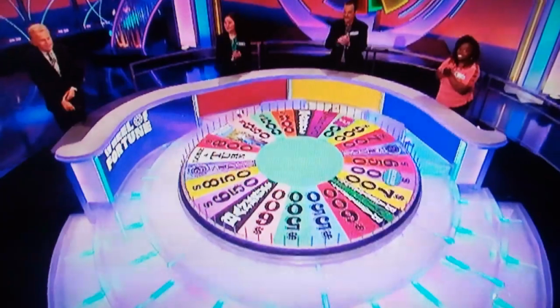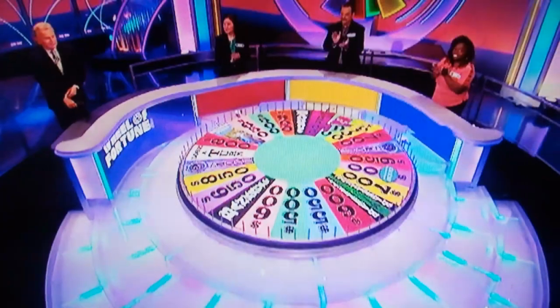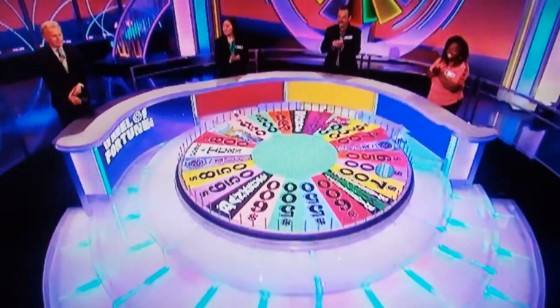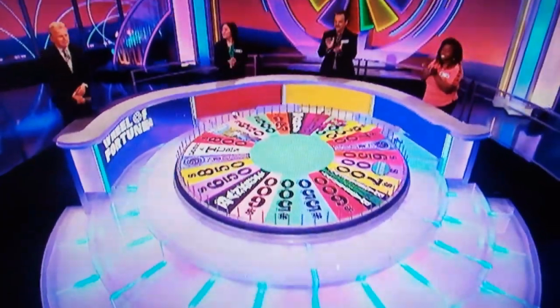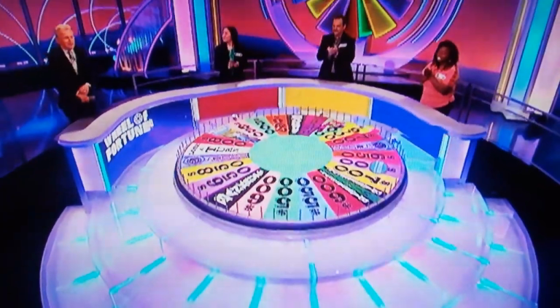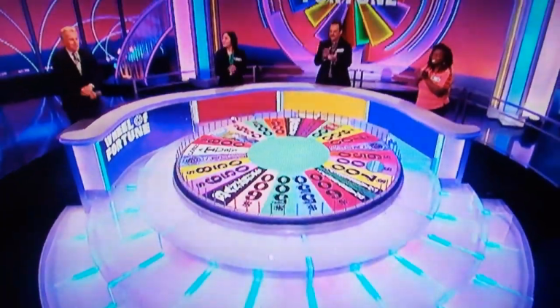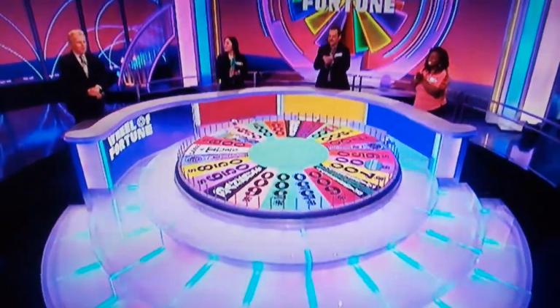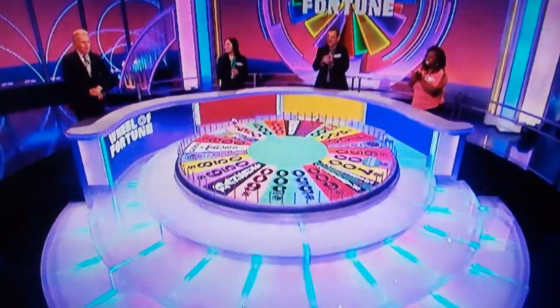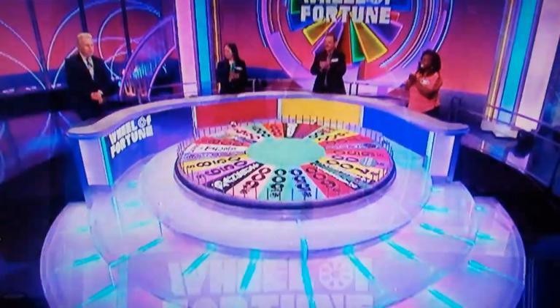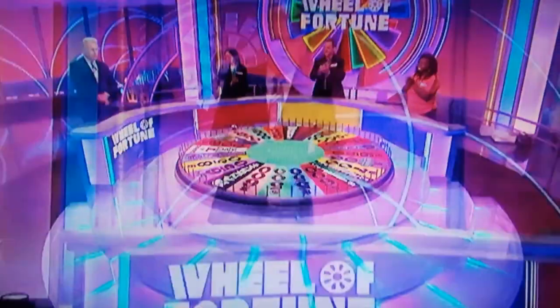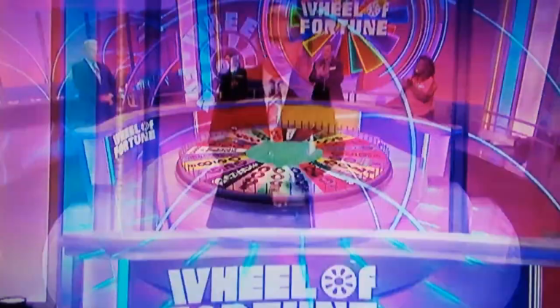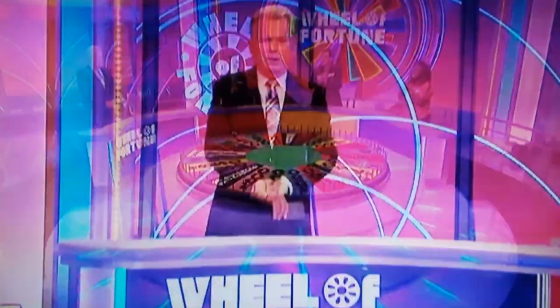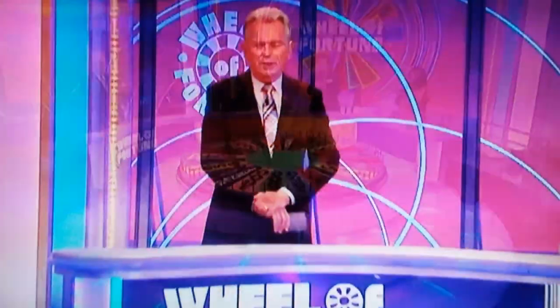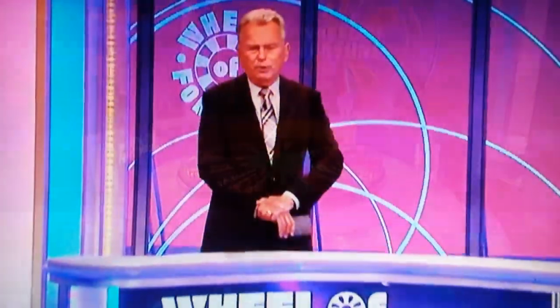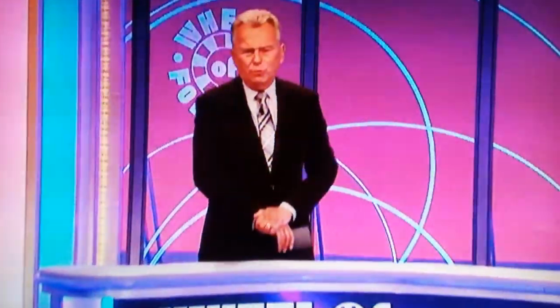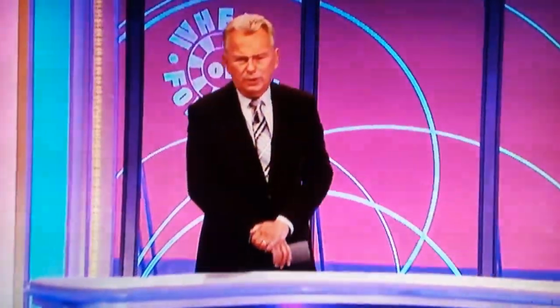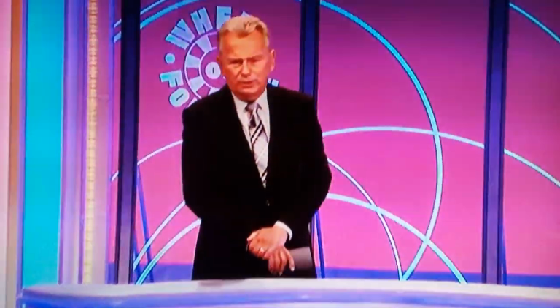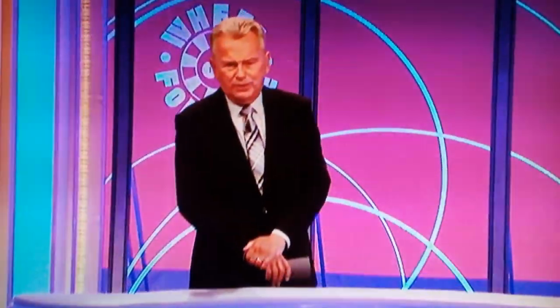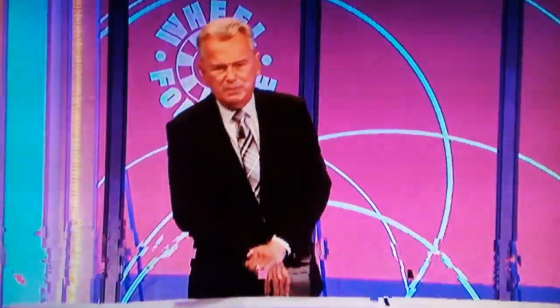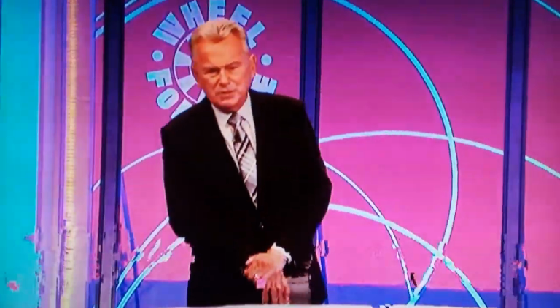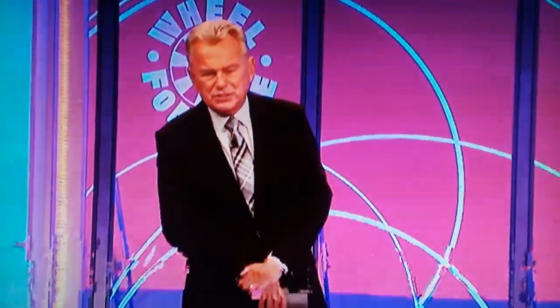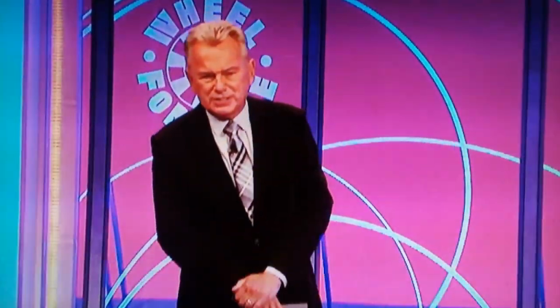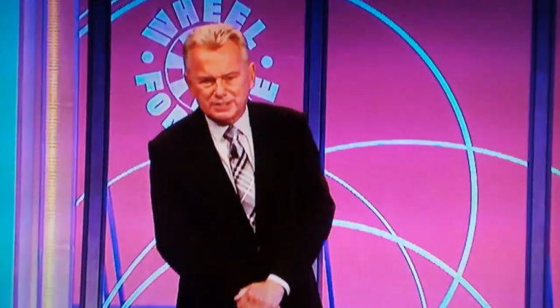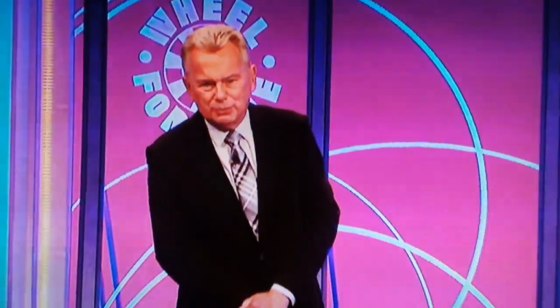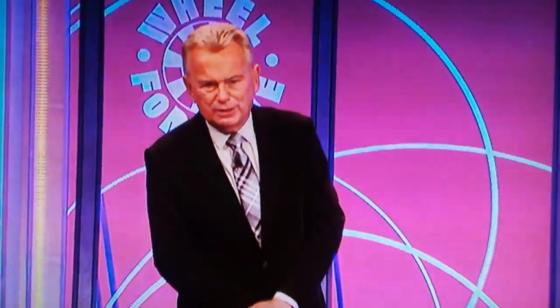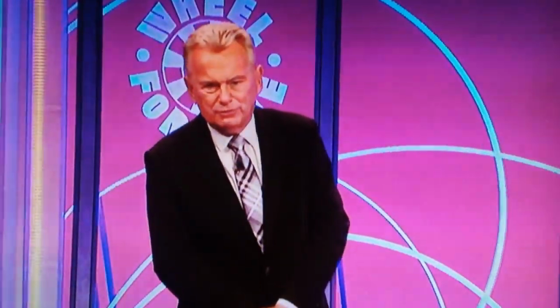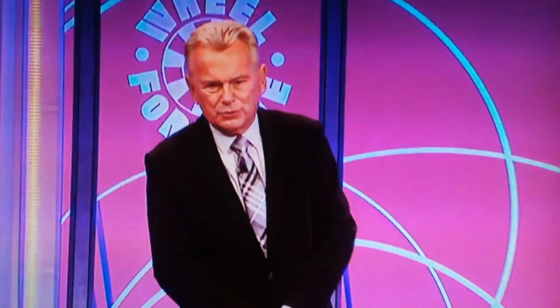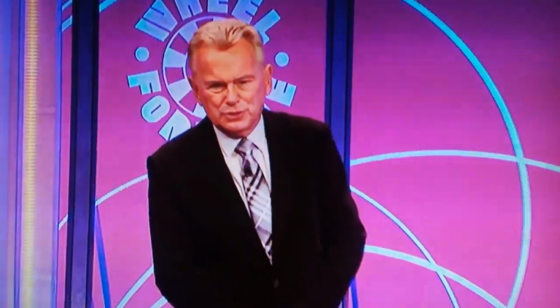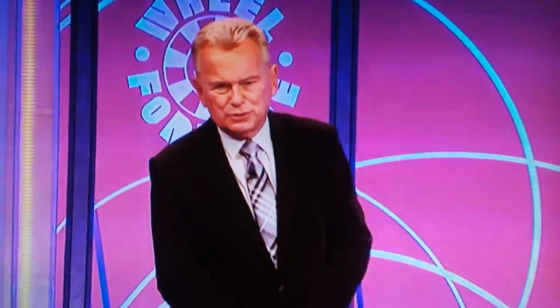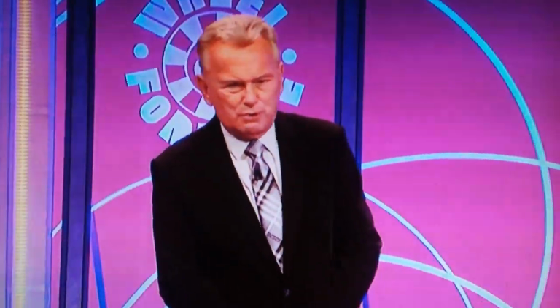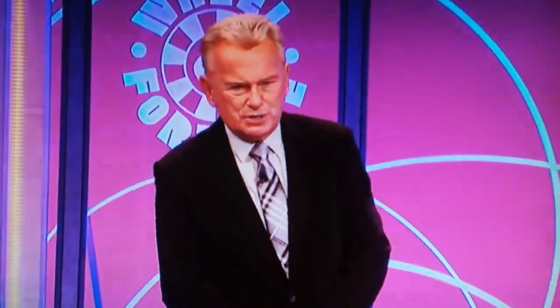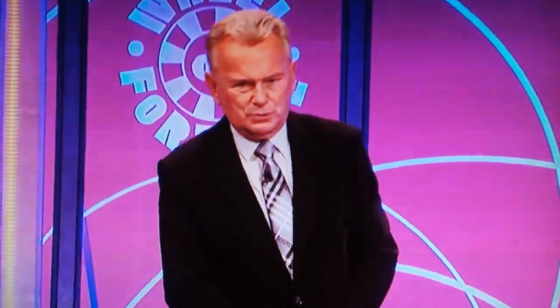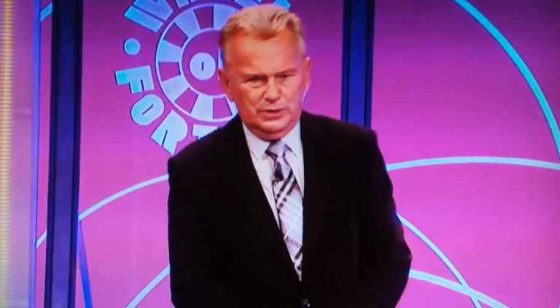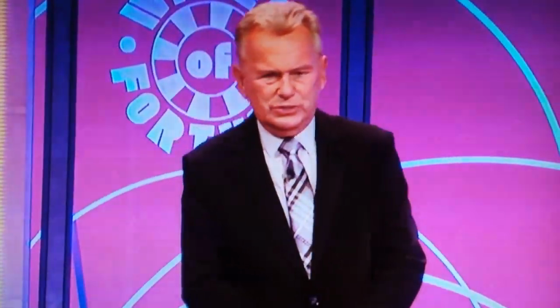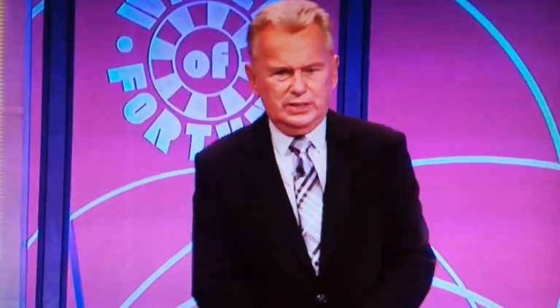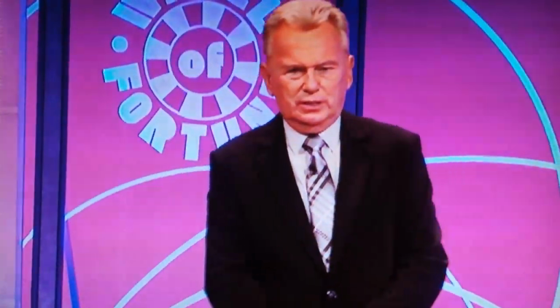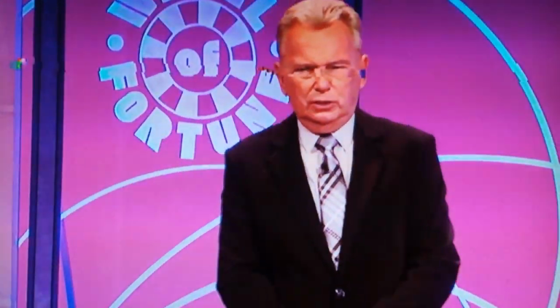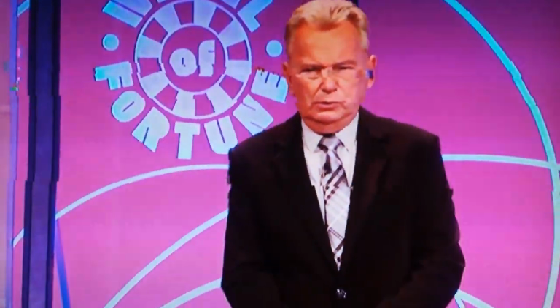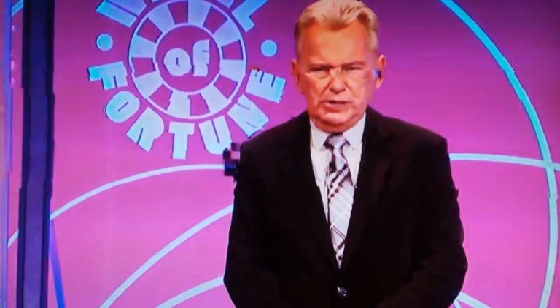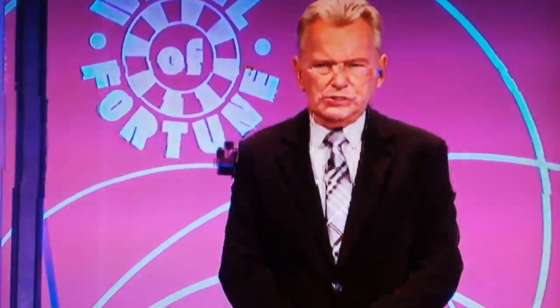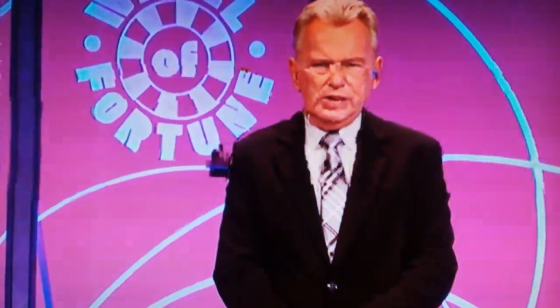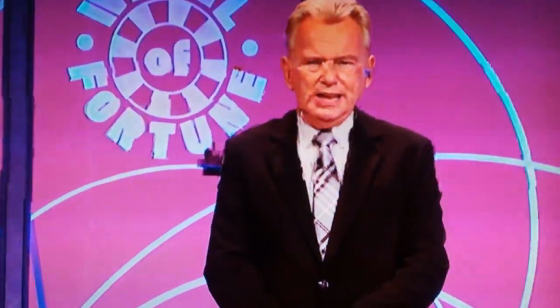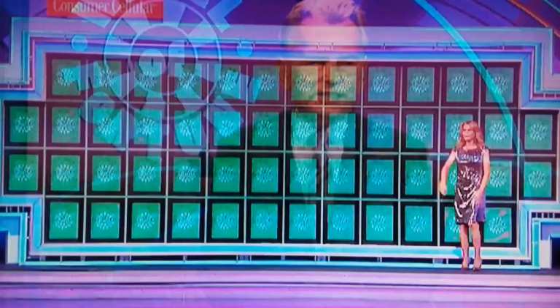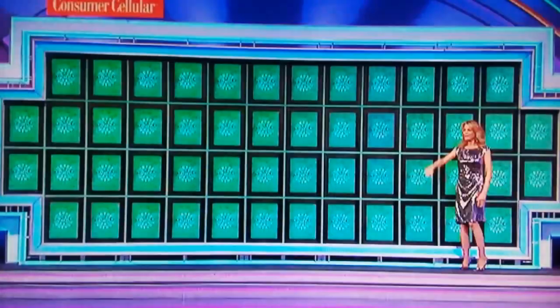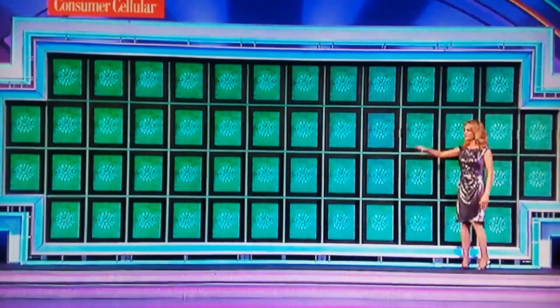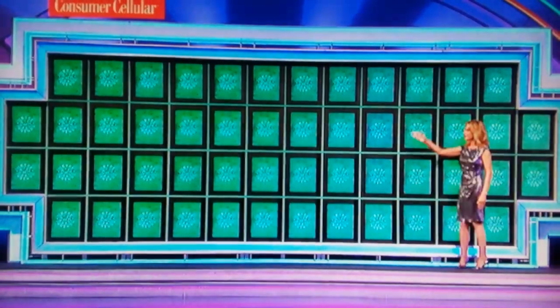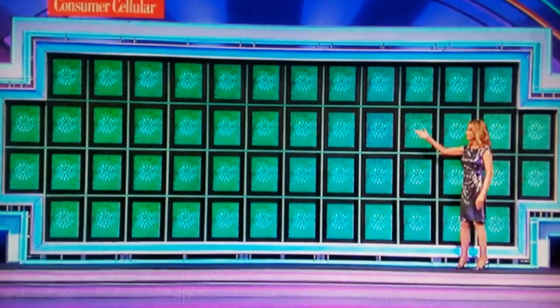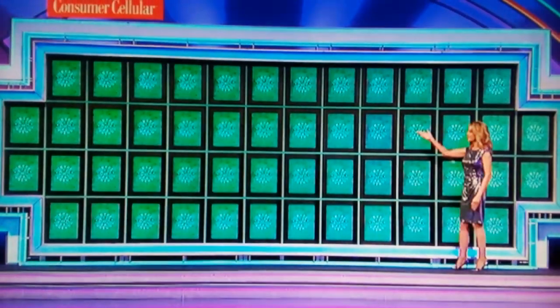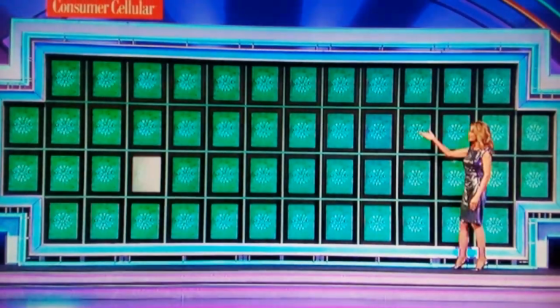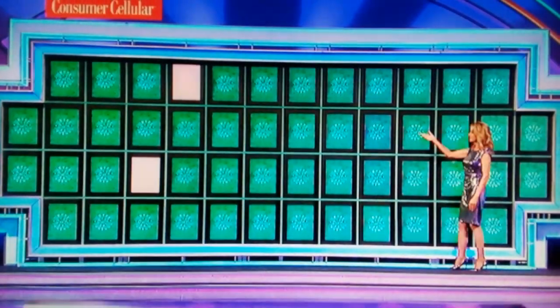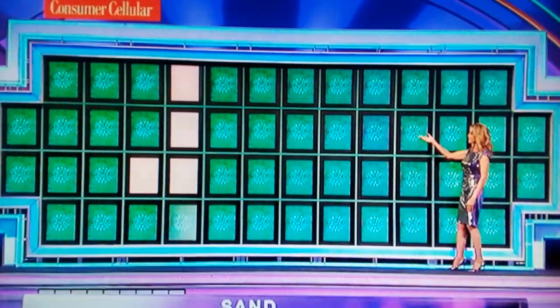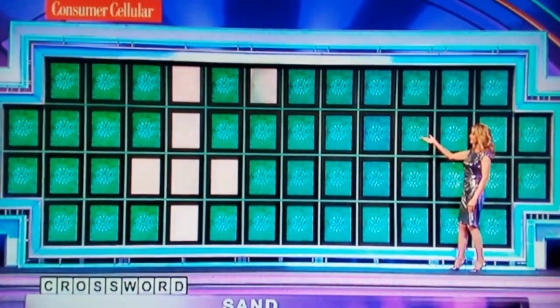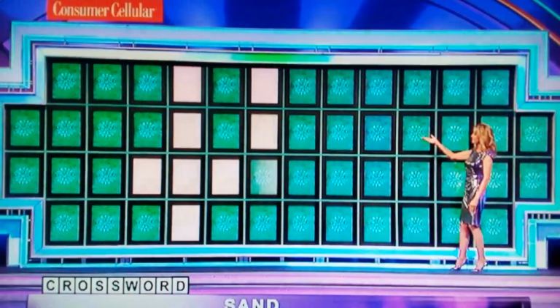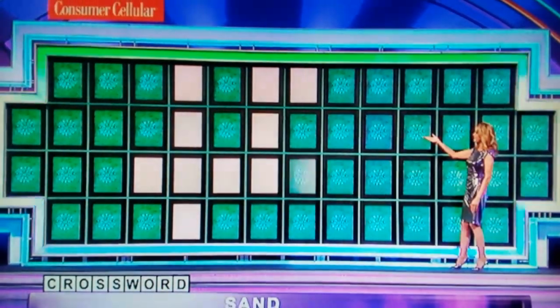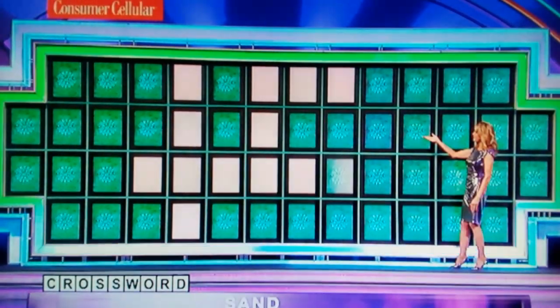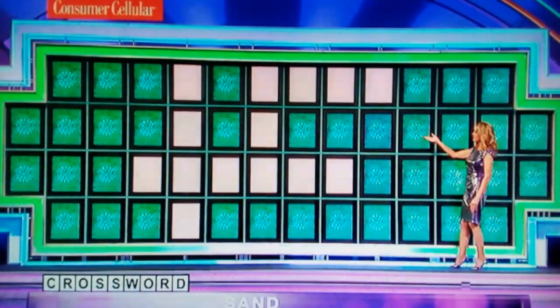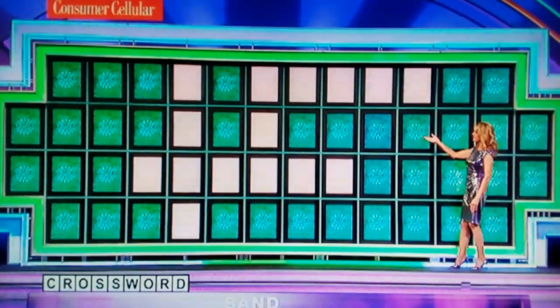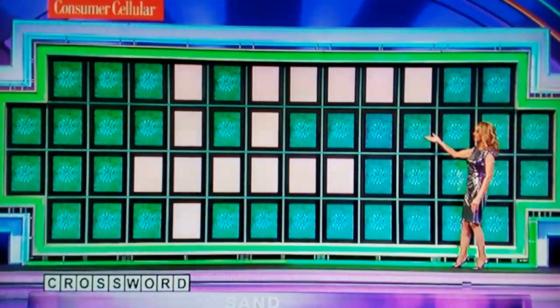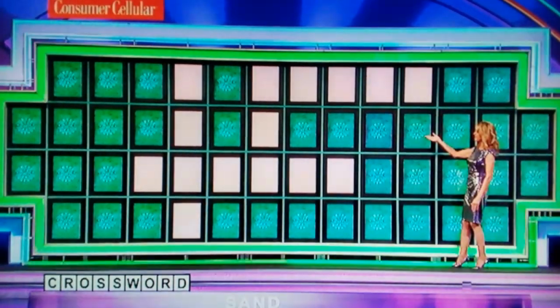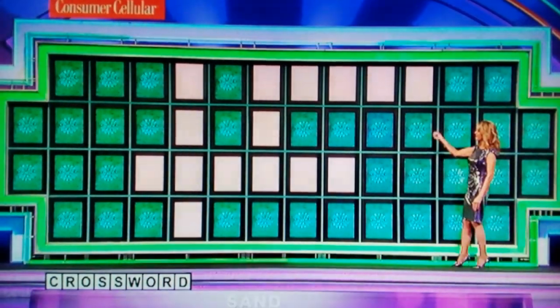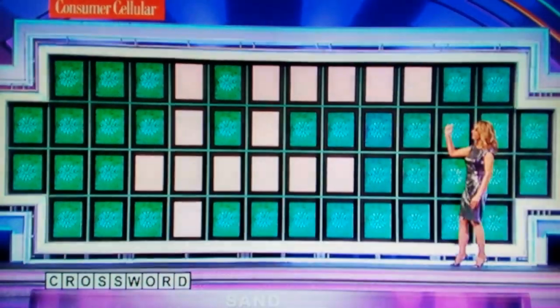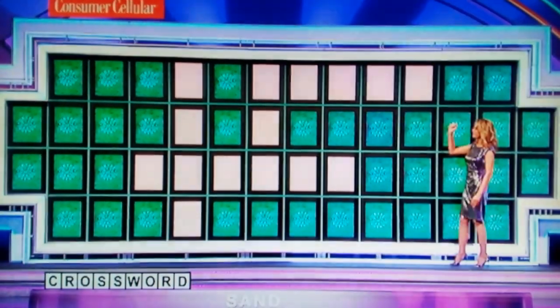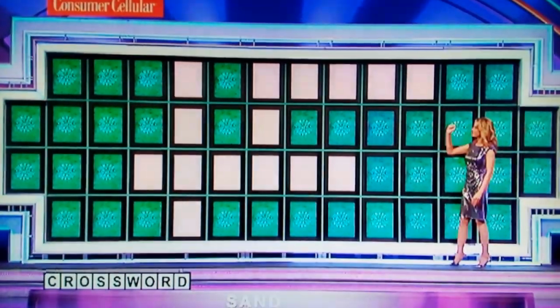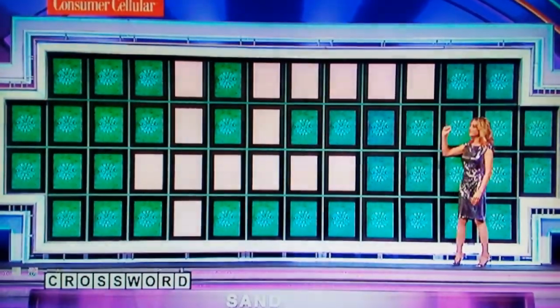On we go to one of our world-famous Wheel of Fortune crosswords, and the clue is 'sand blank.' Jane, you'll start.